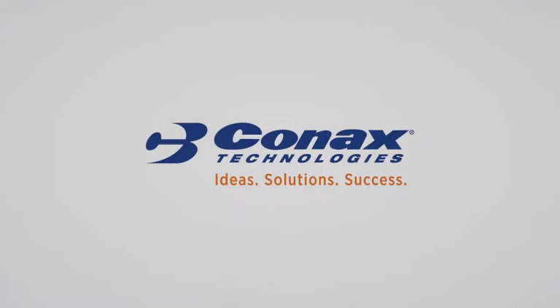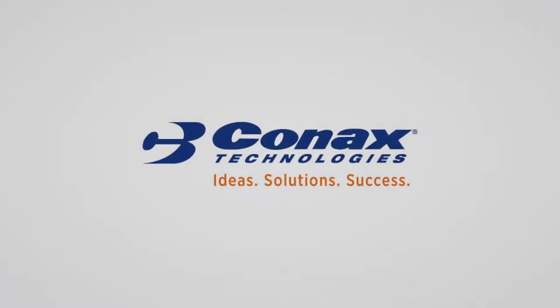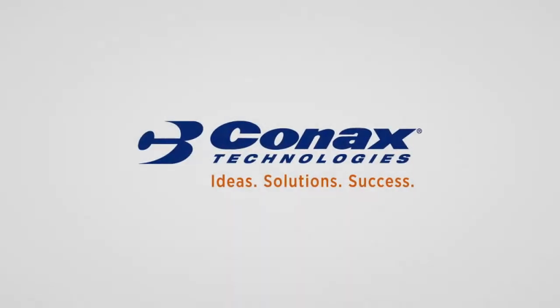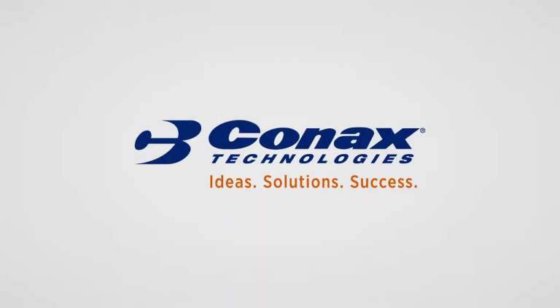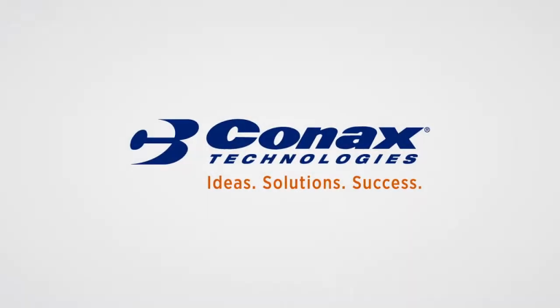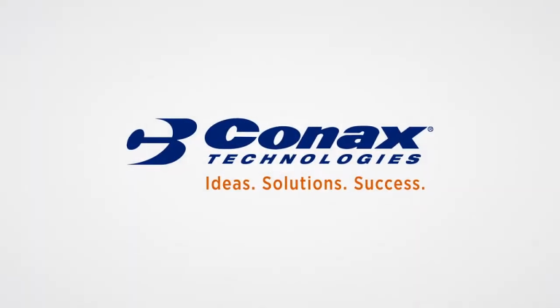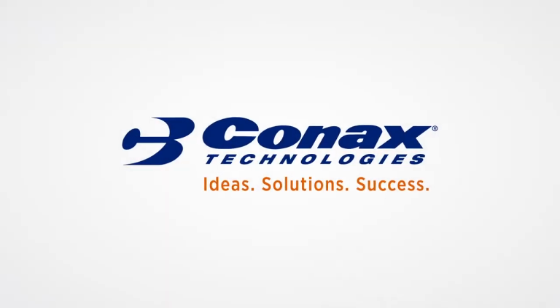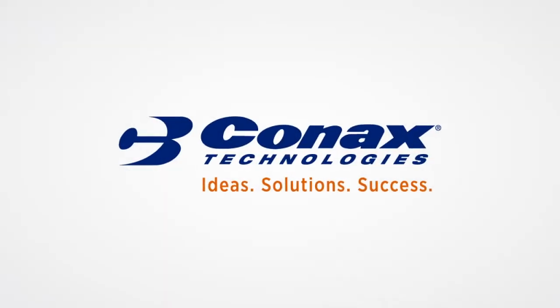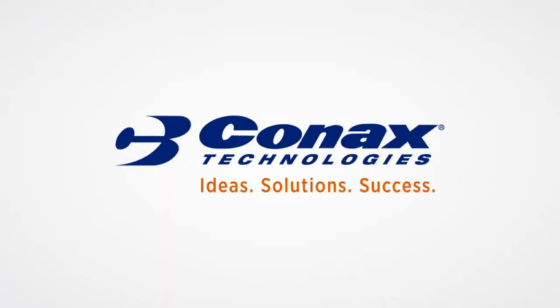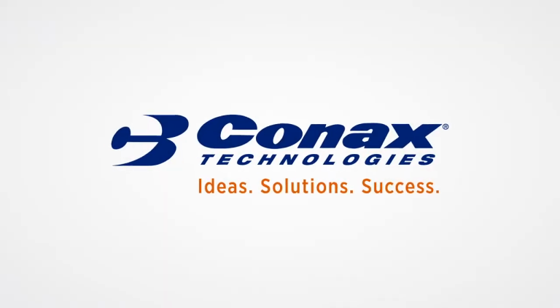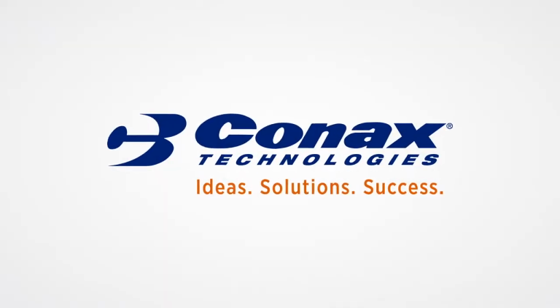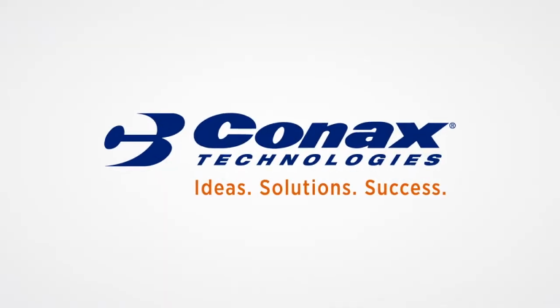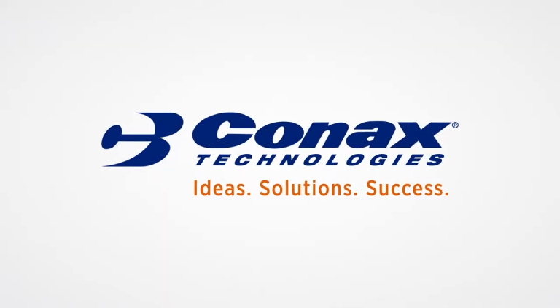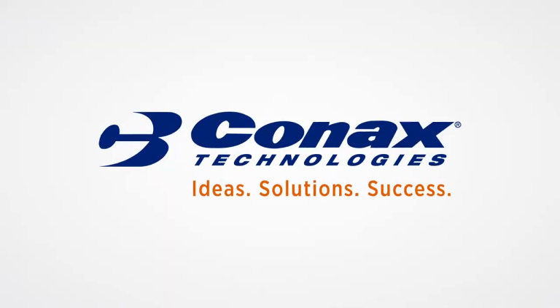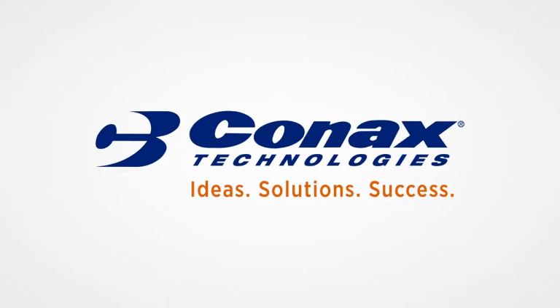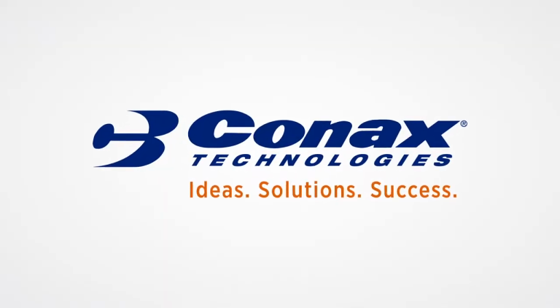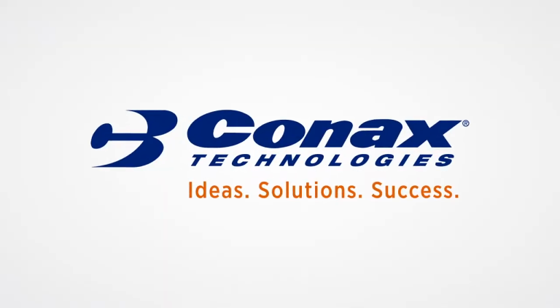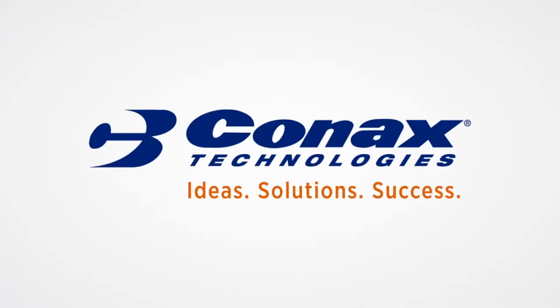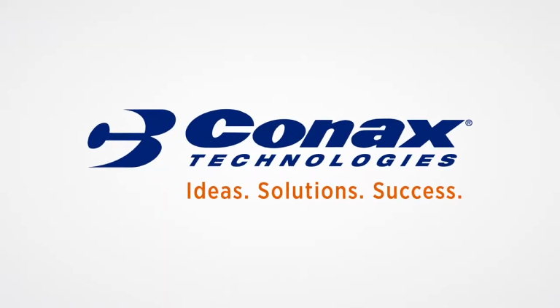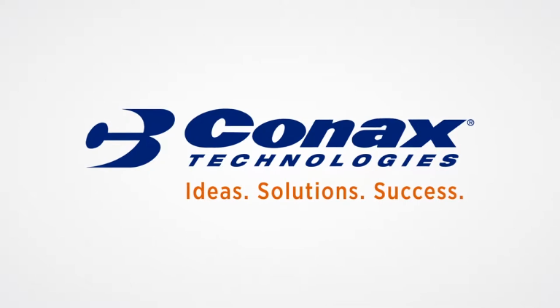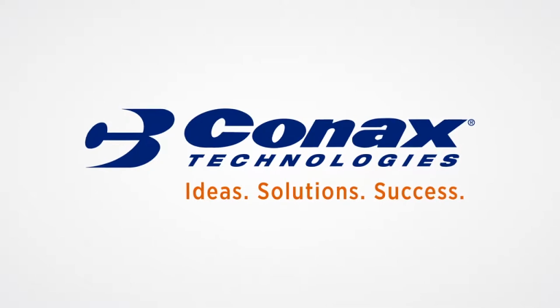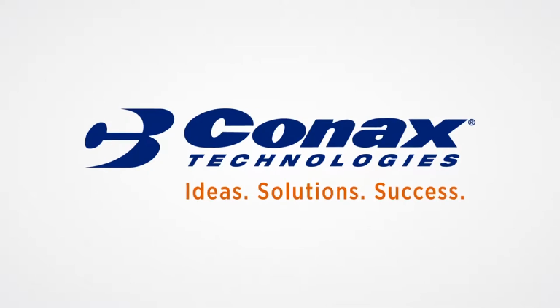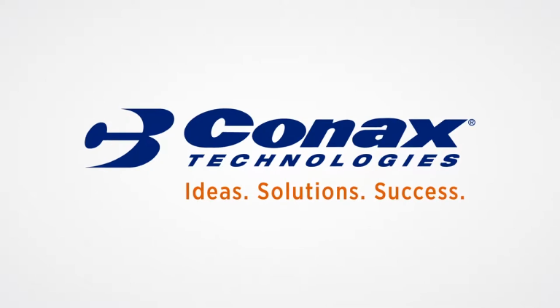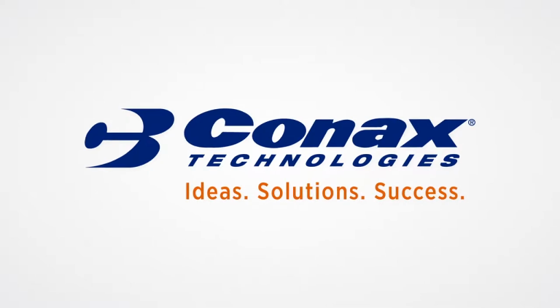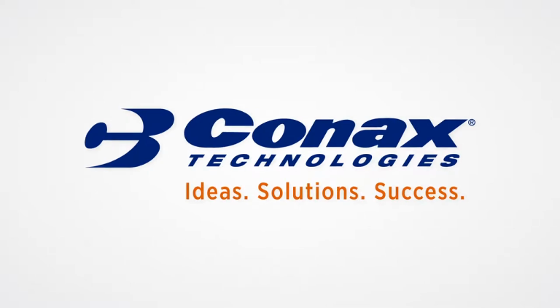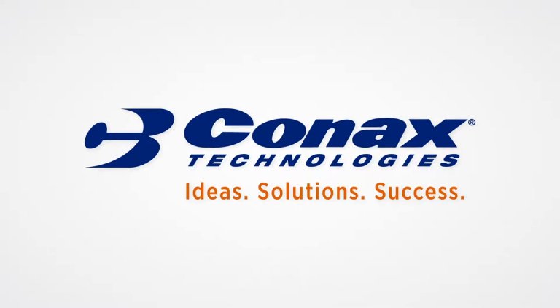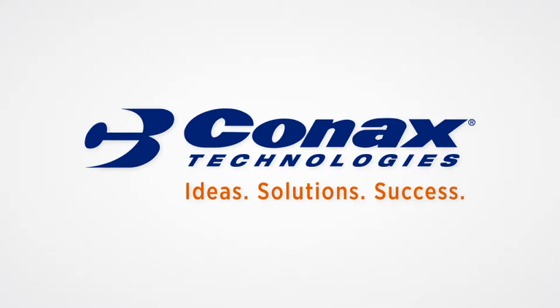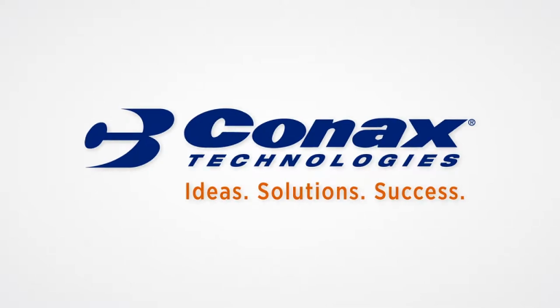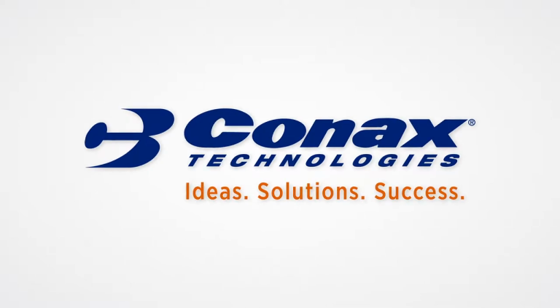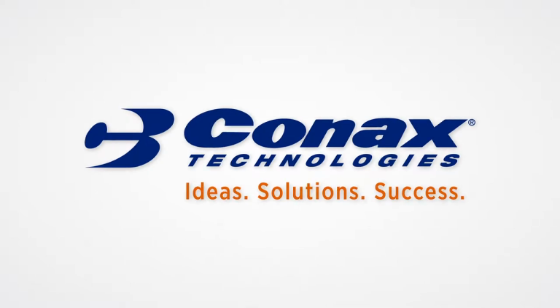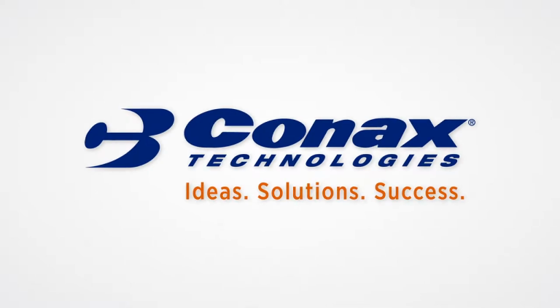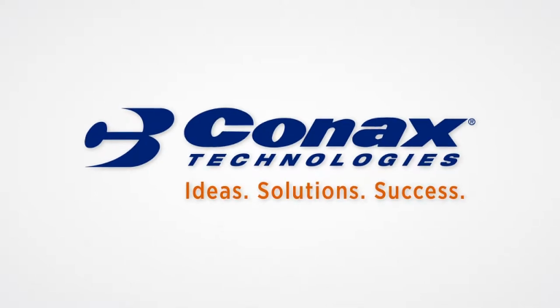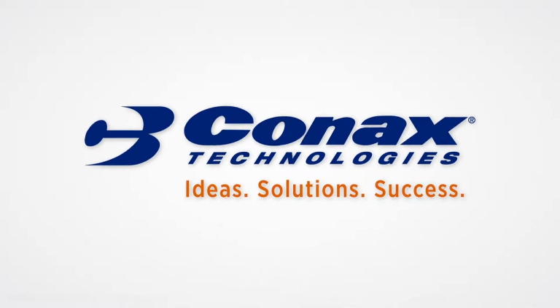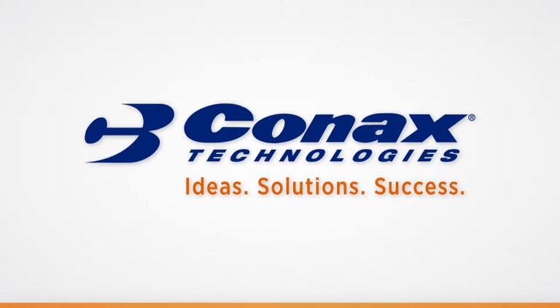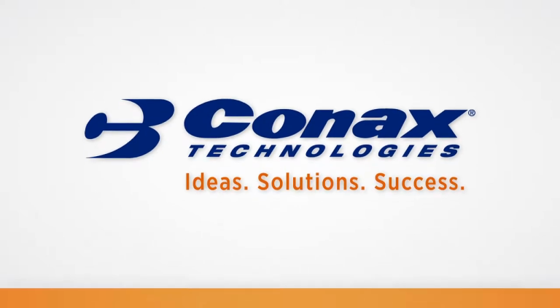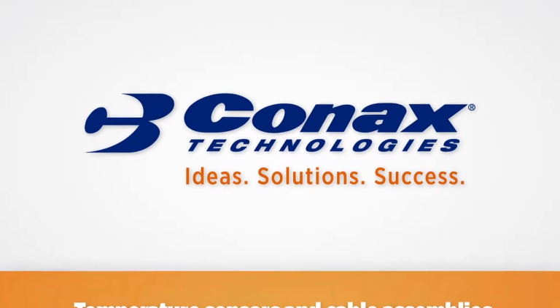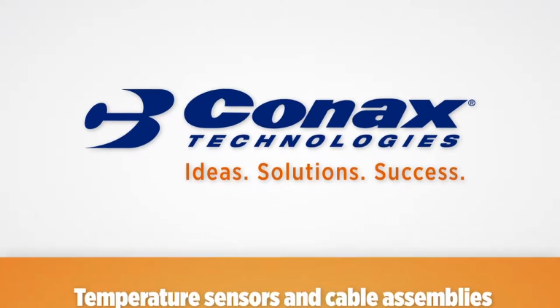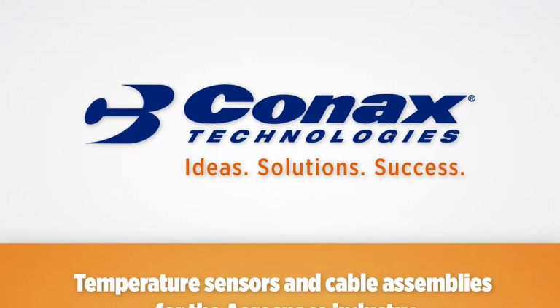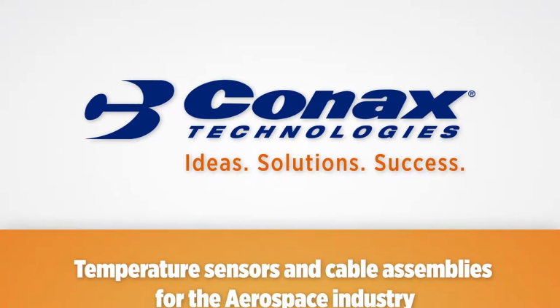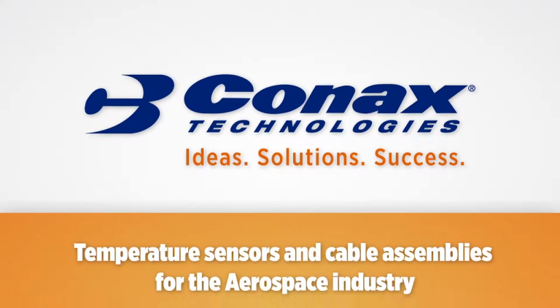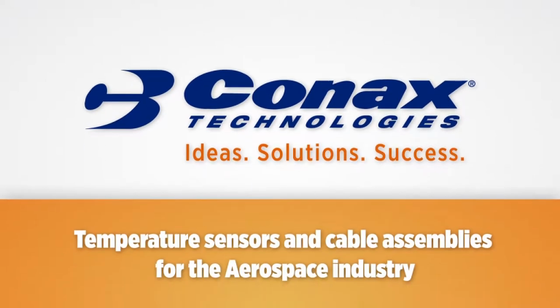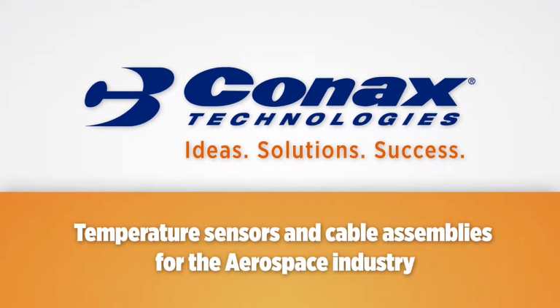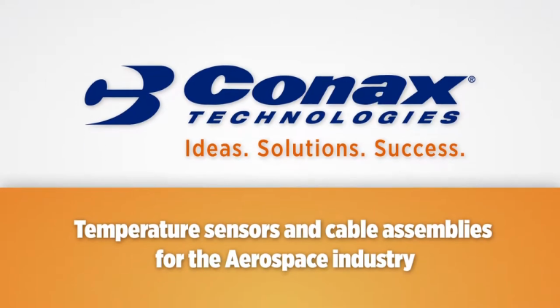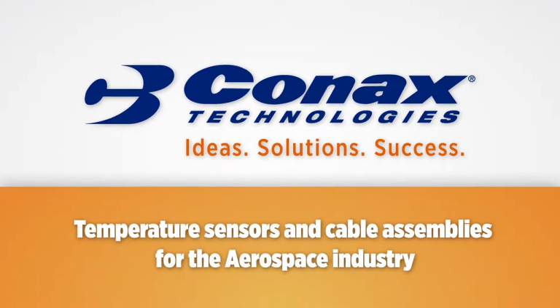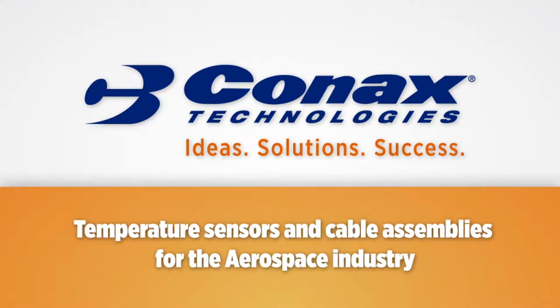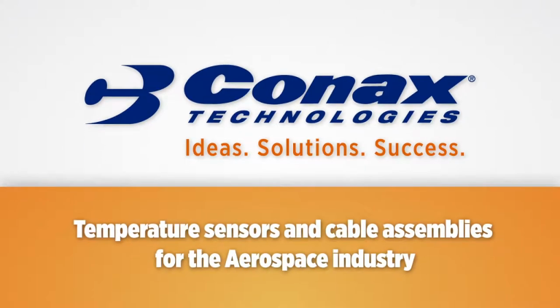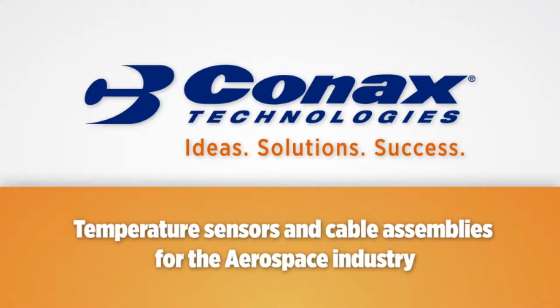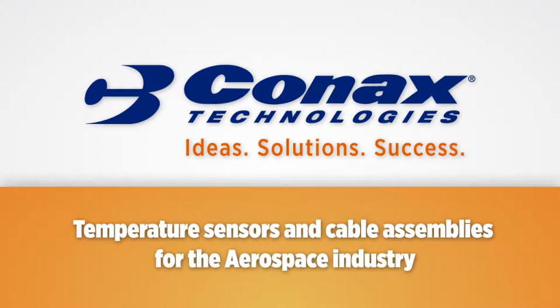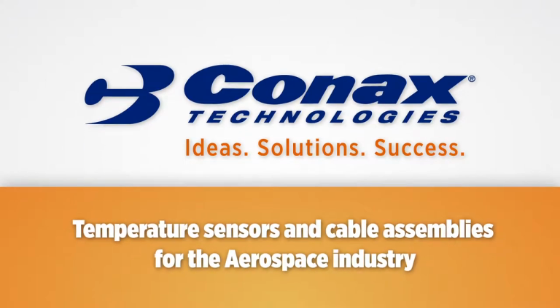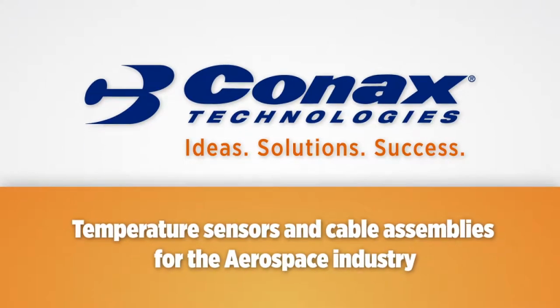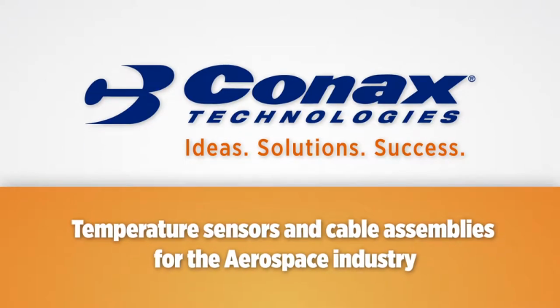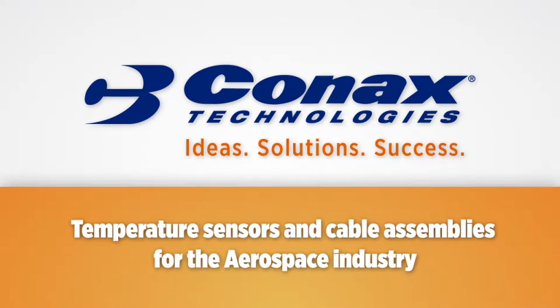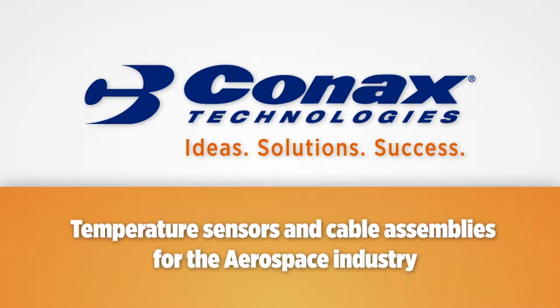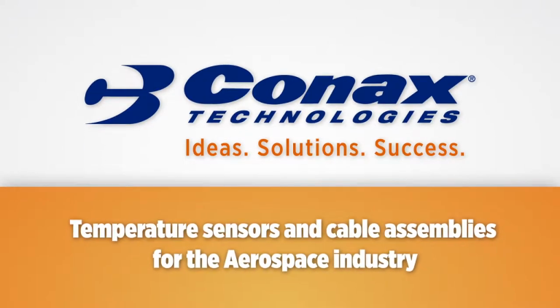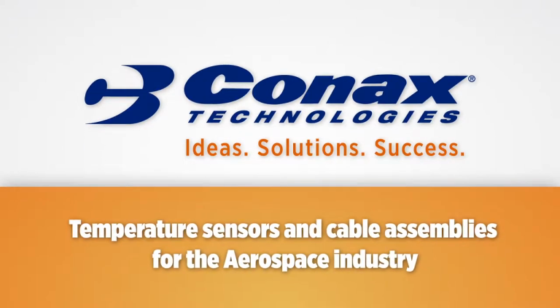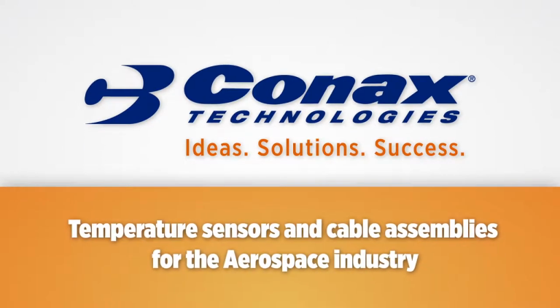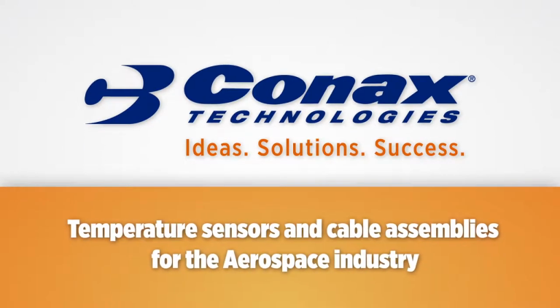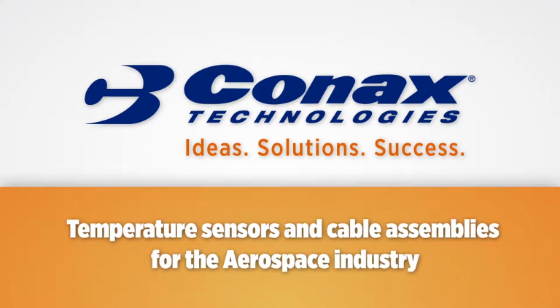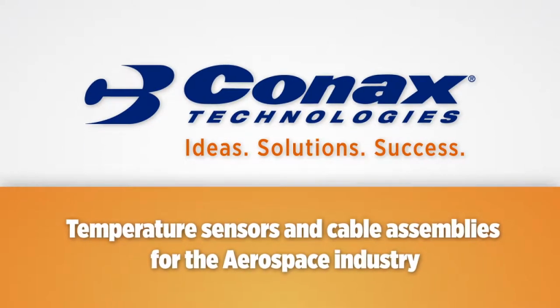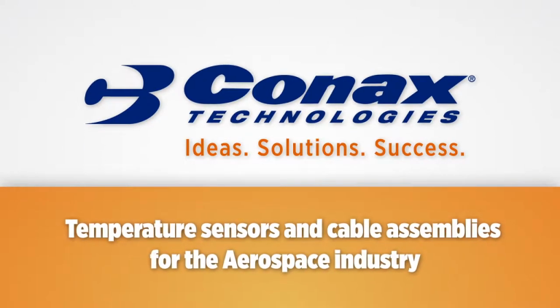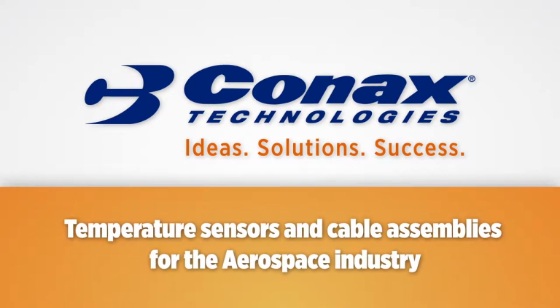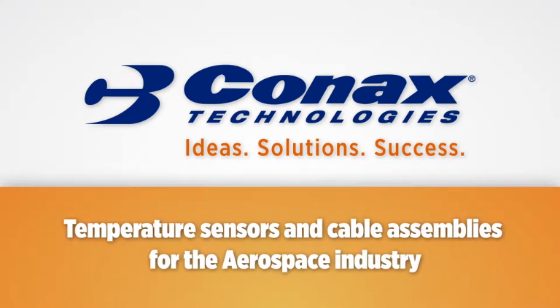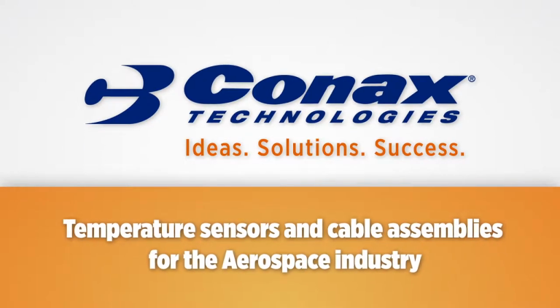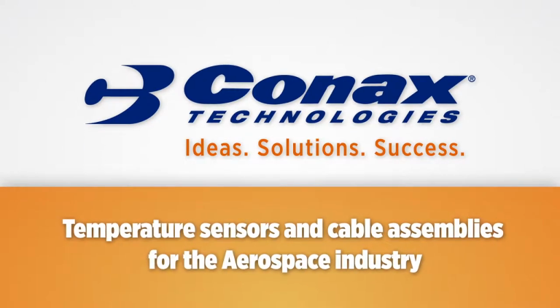For more than 50 years, Connex Technologies has been a partner in innovation for the aerospace industry.